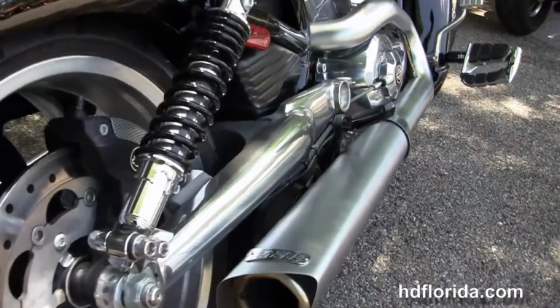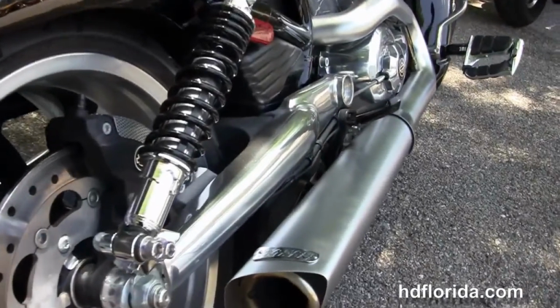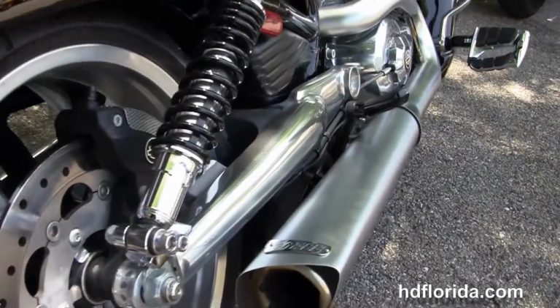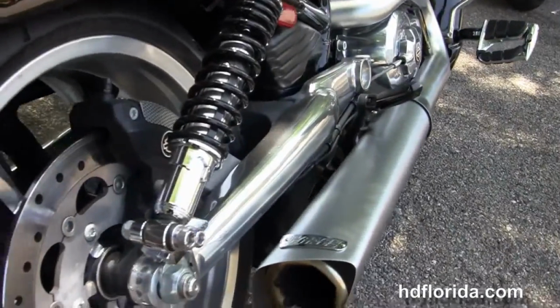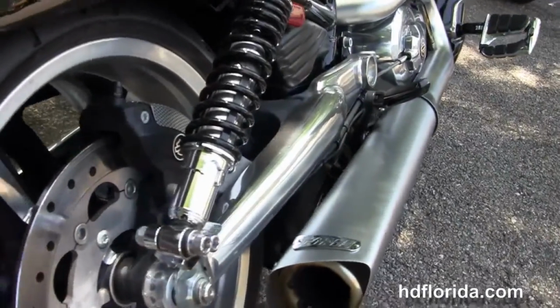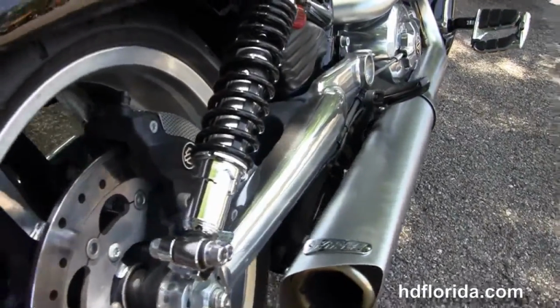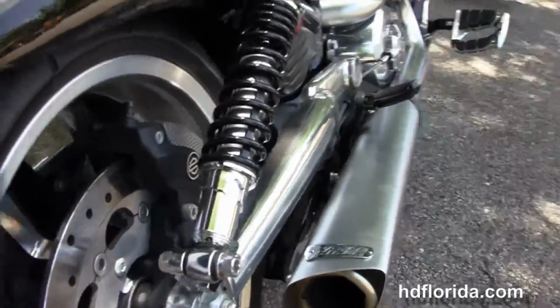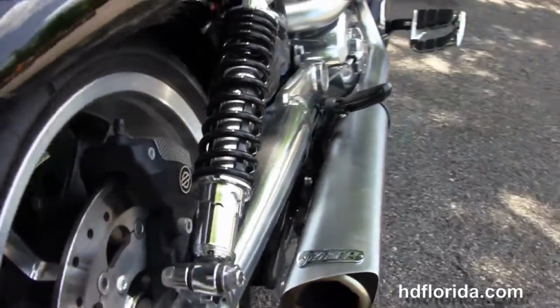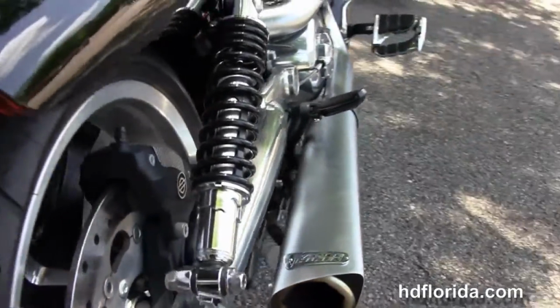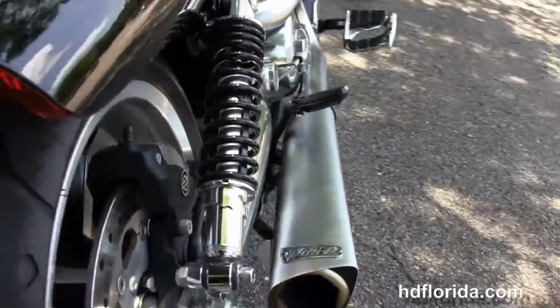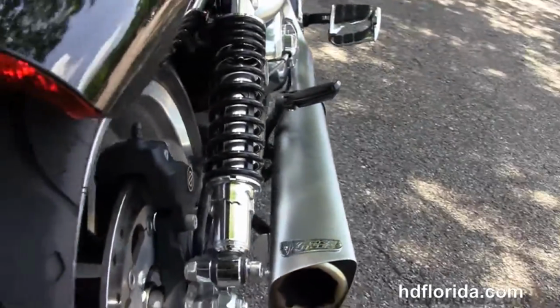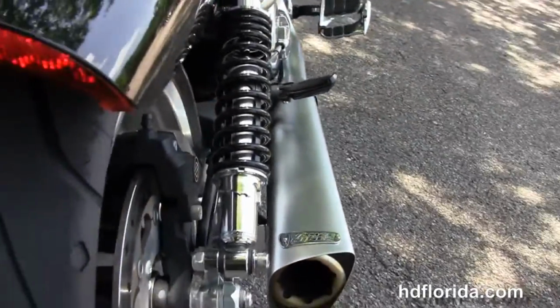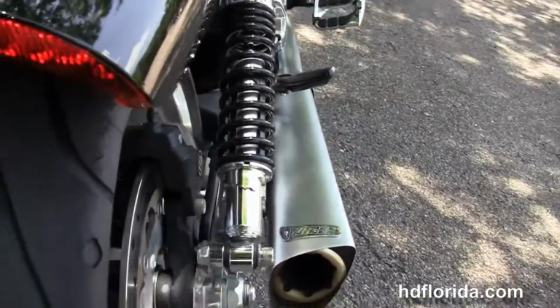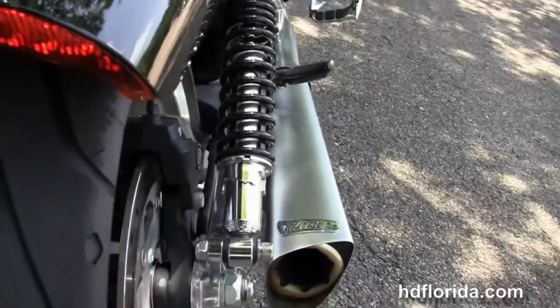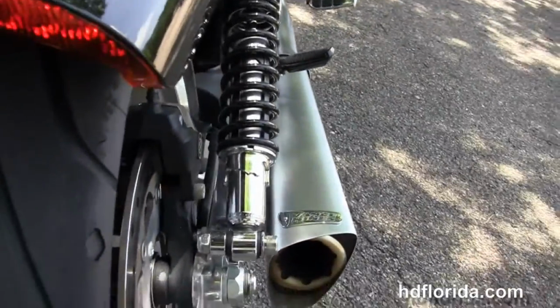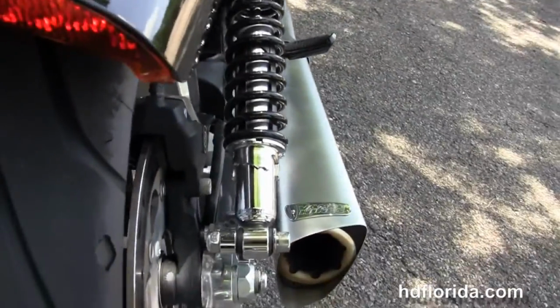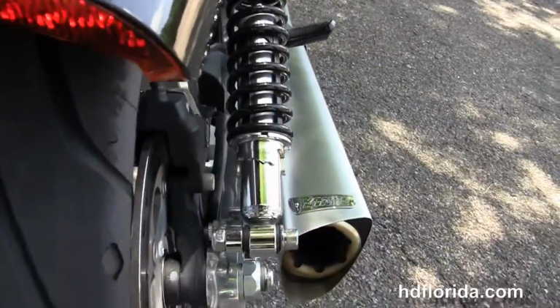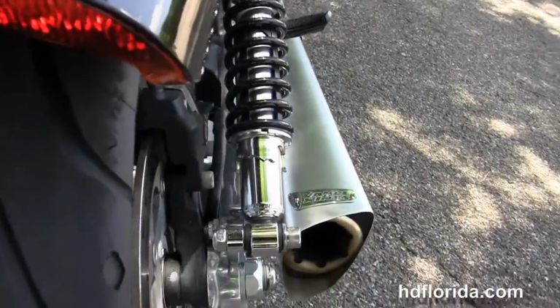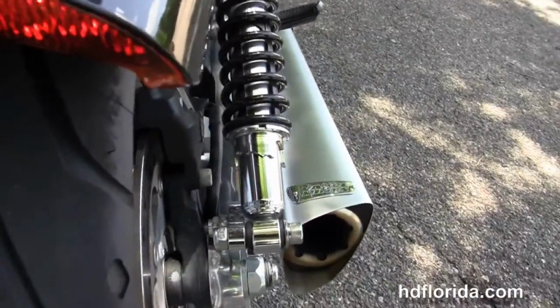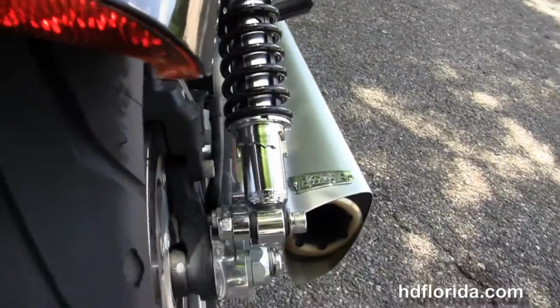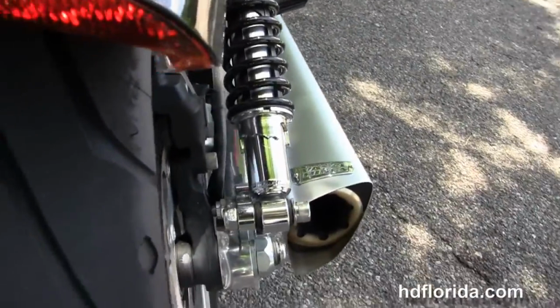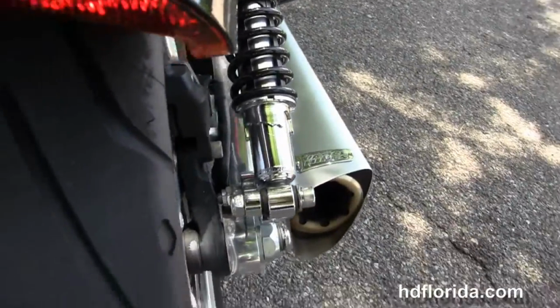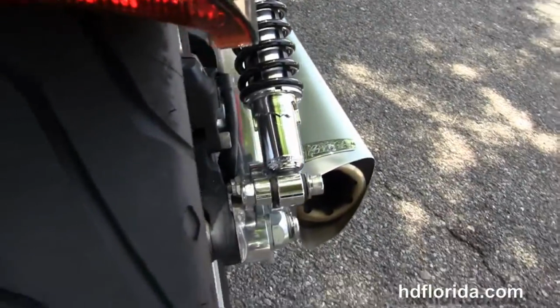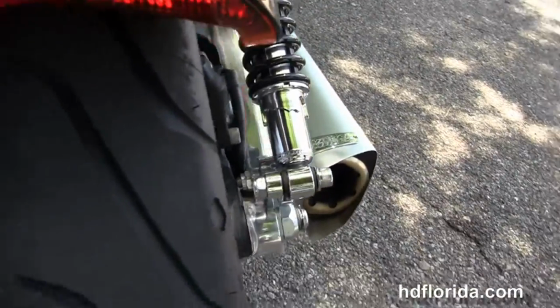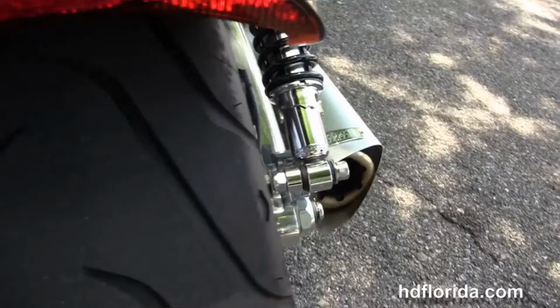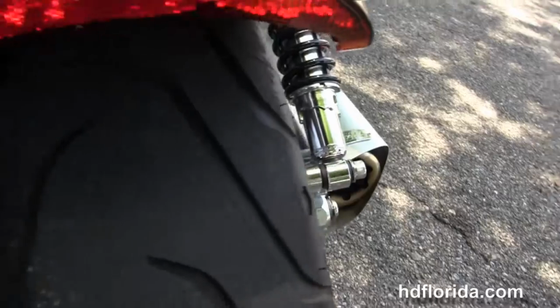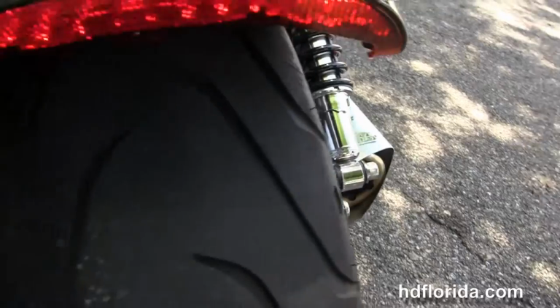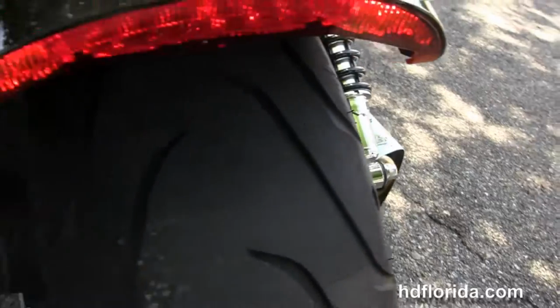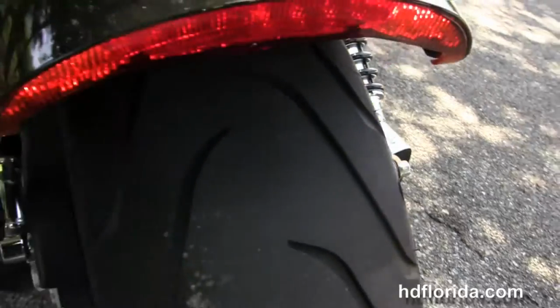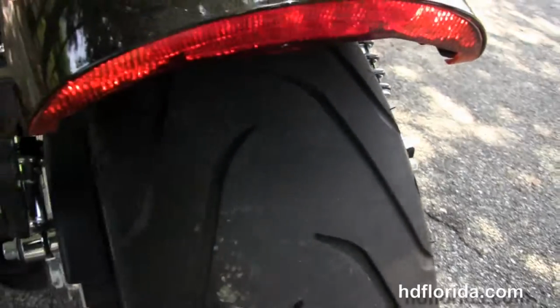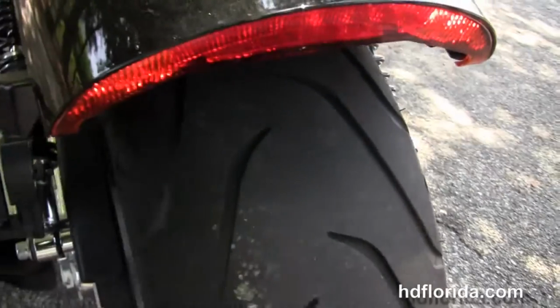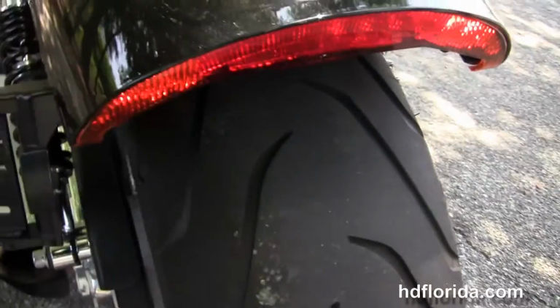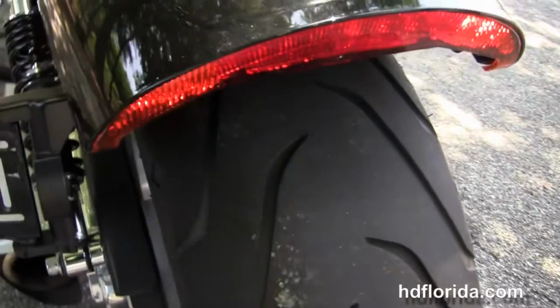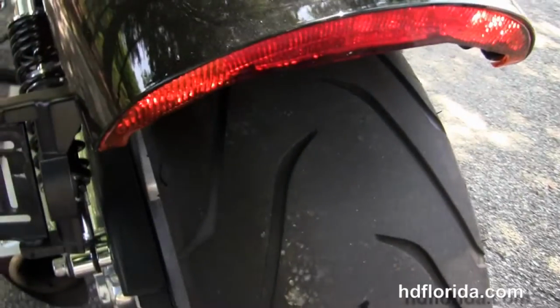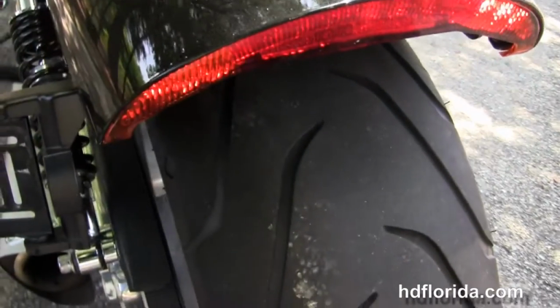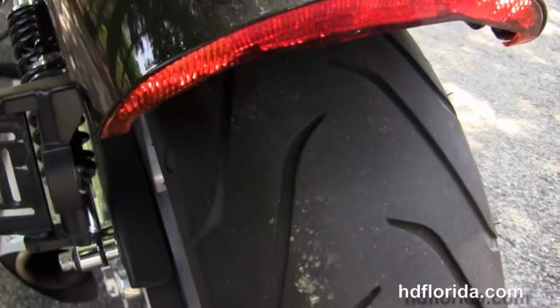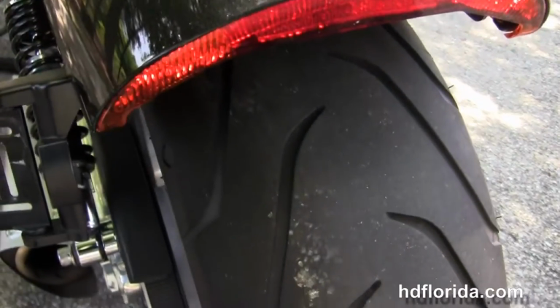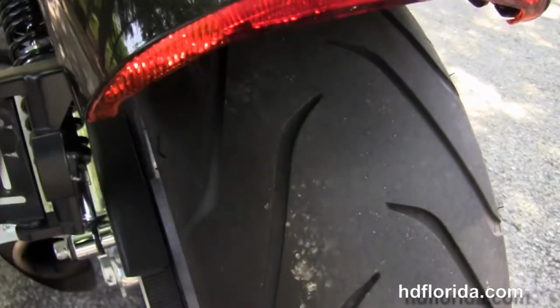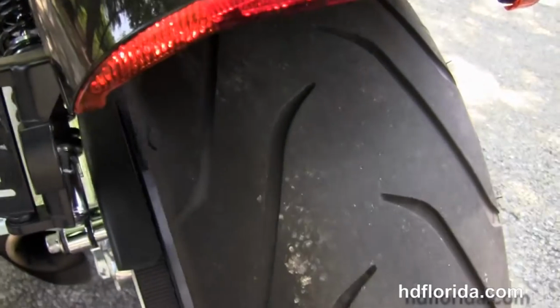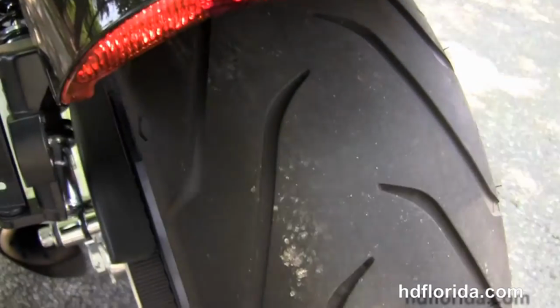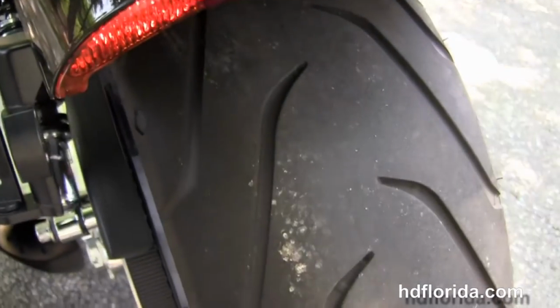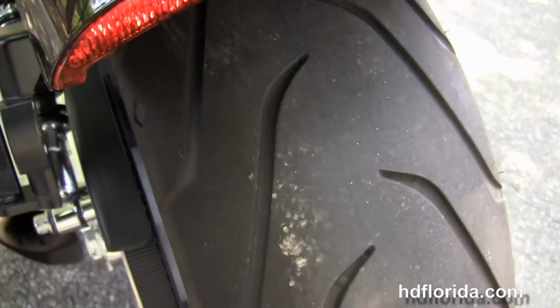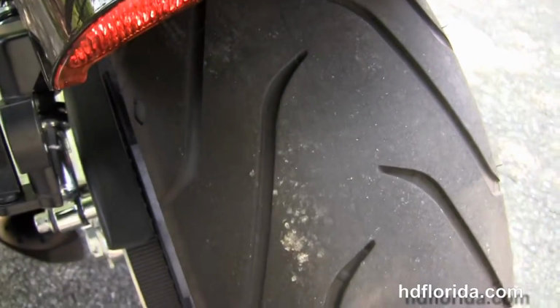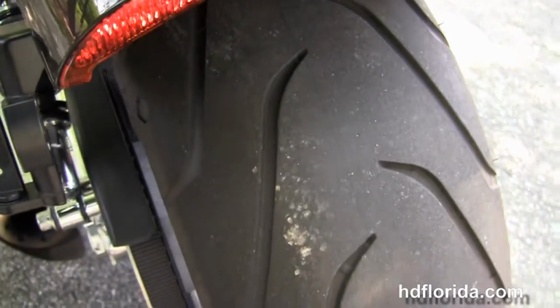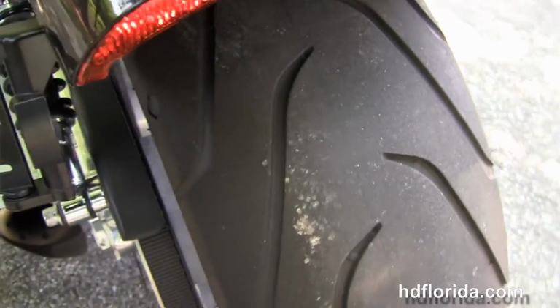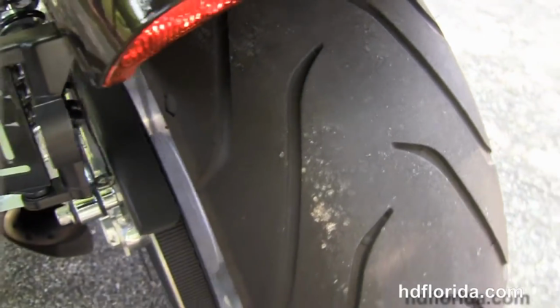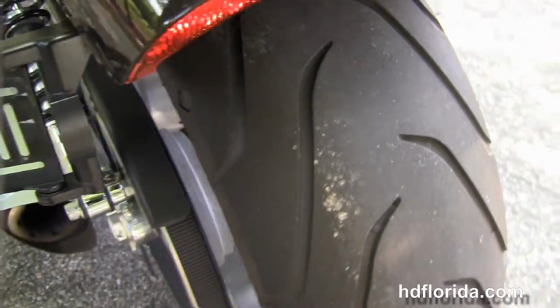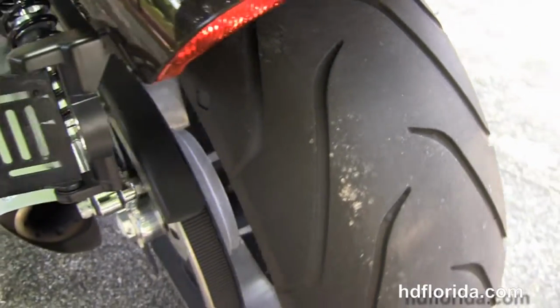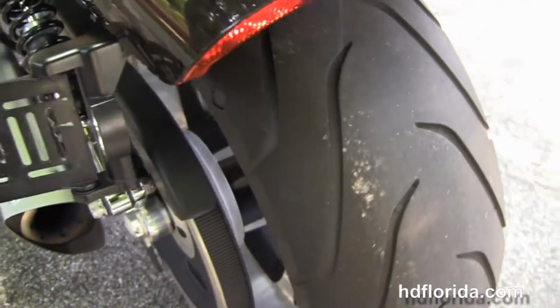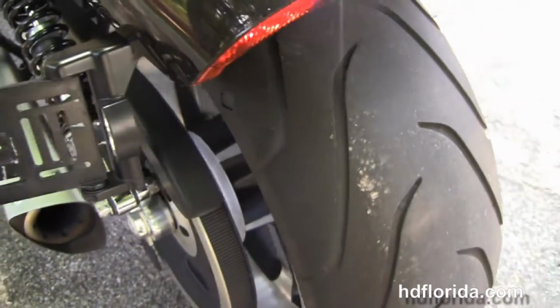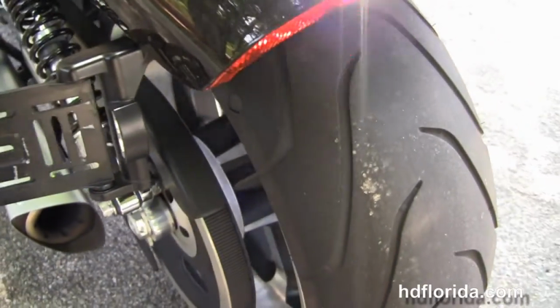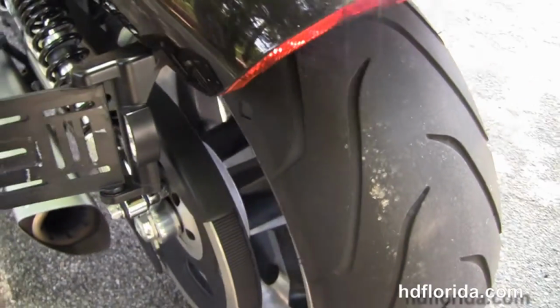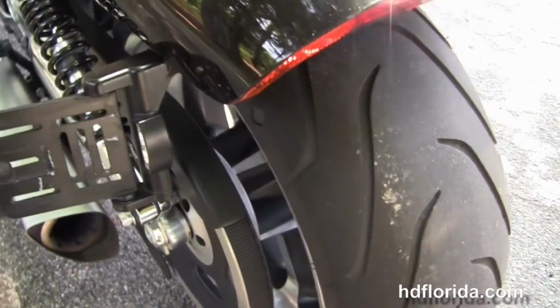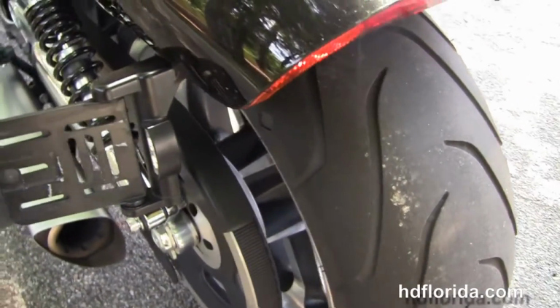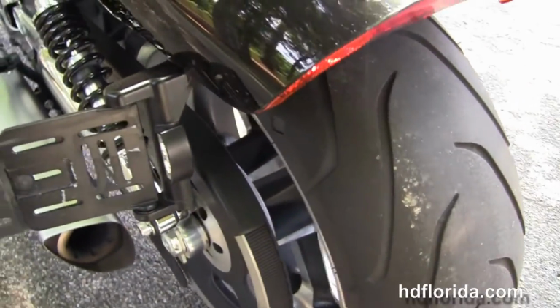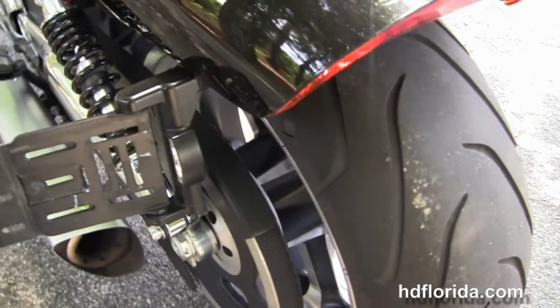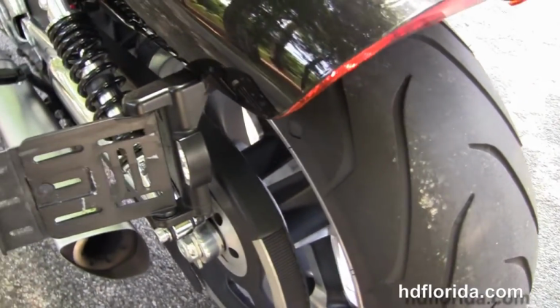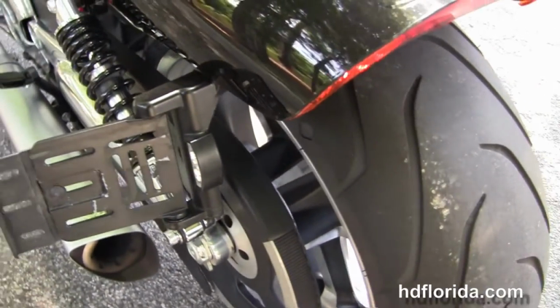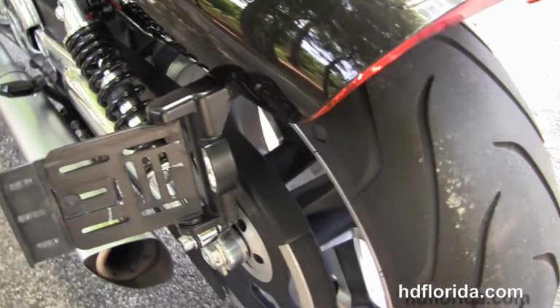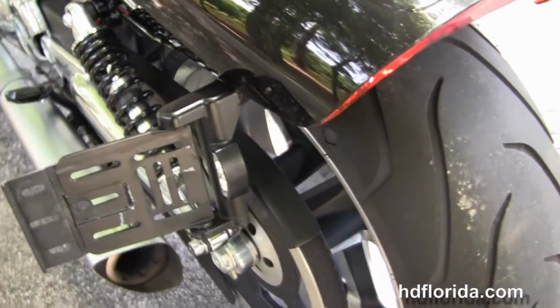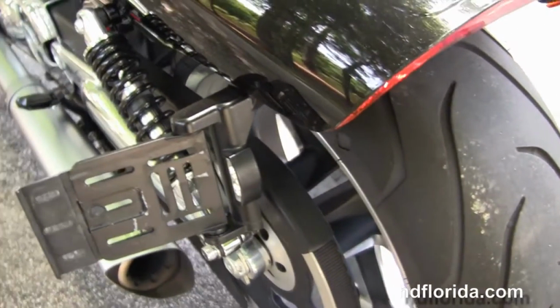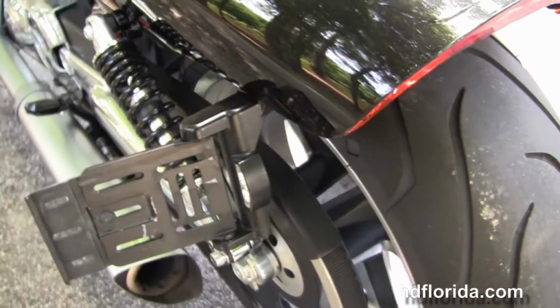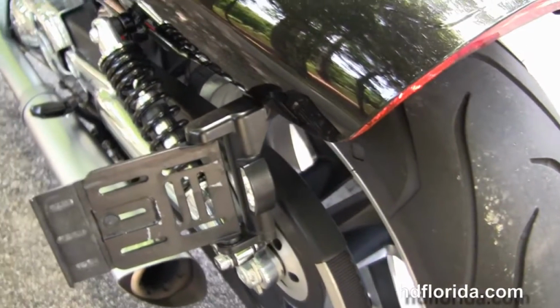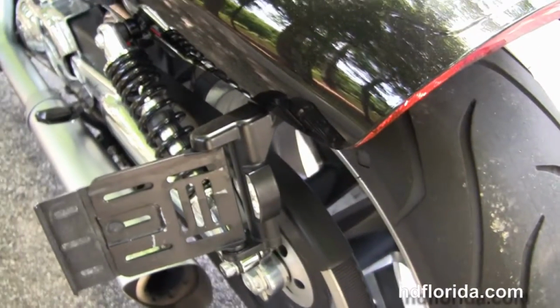It has the dual slider brush exhaust, the upgraded Vance and Hines performance mufflers, and the fully adjustable rear shocks with the additional lowering kit.